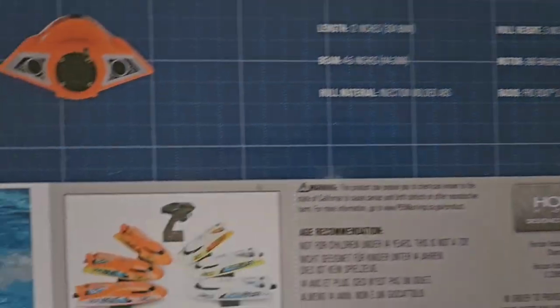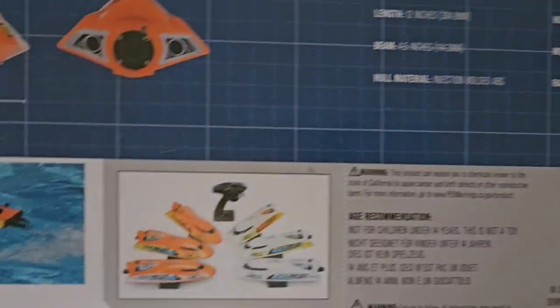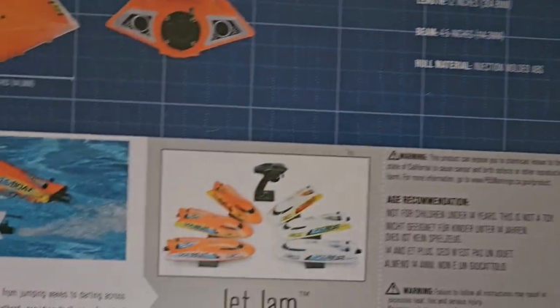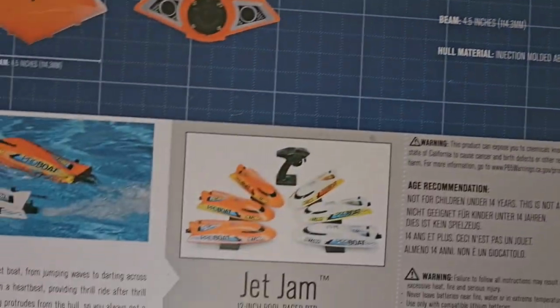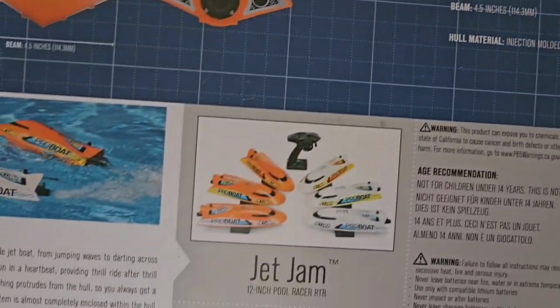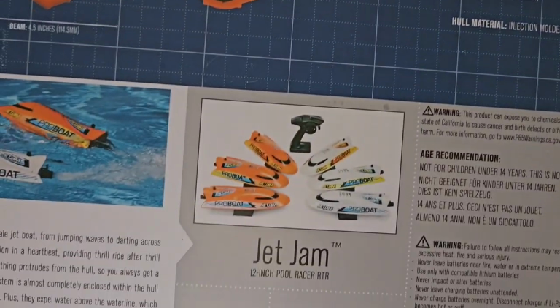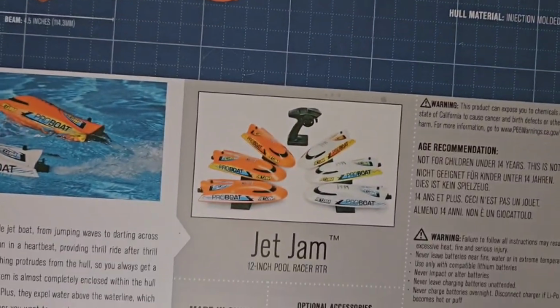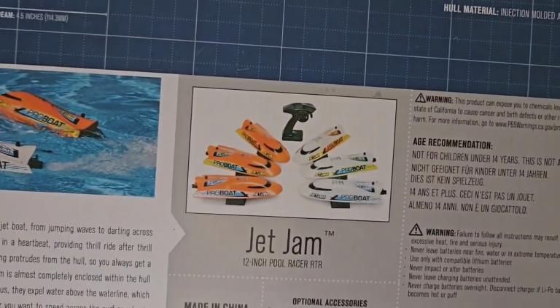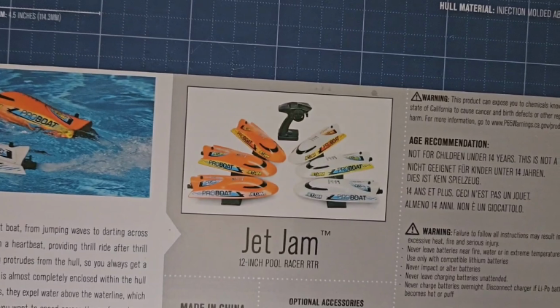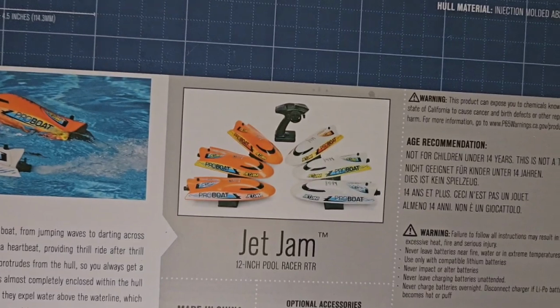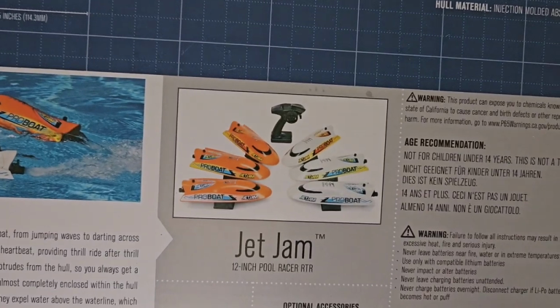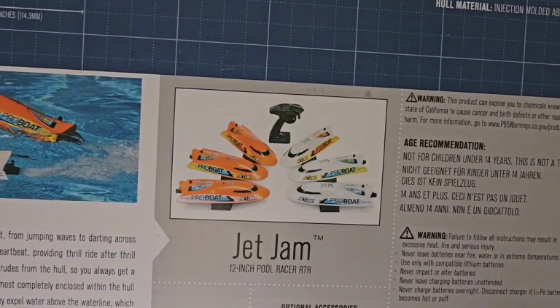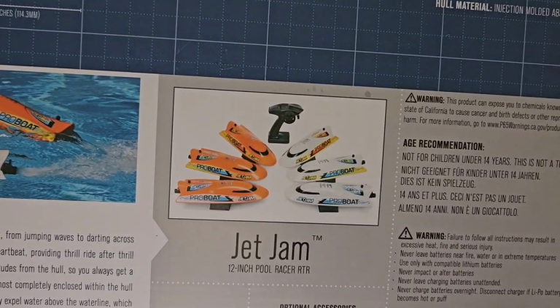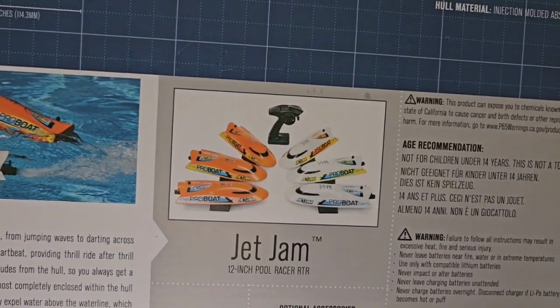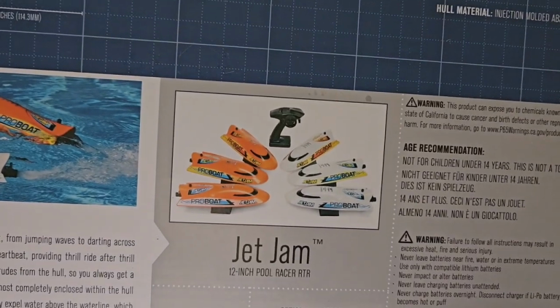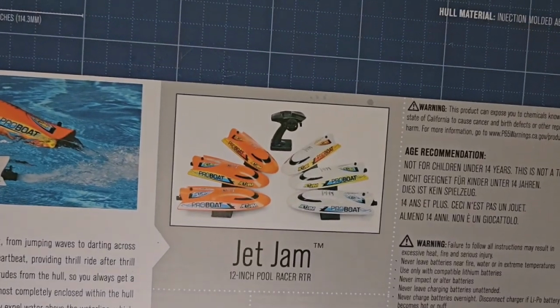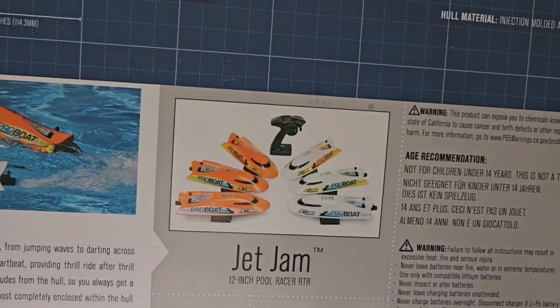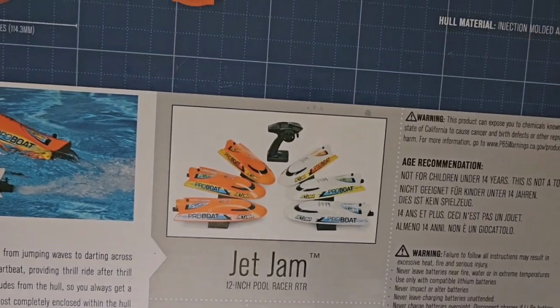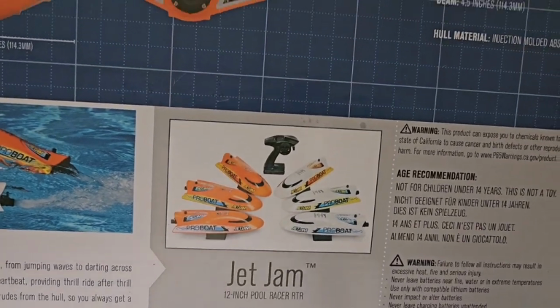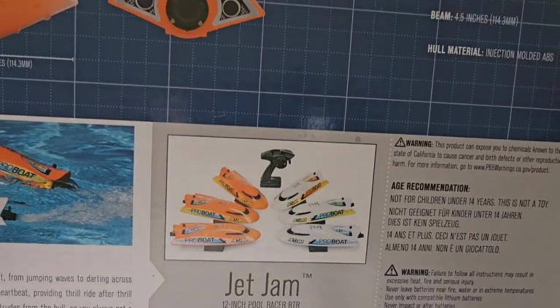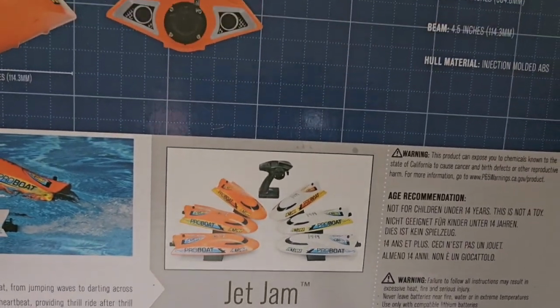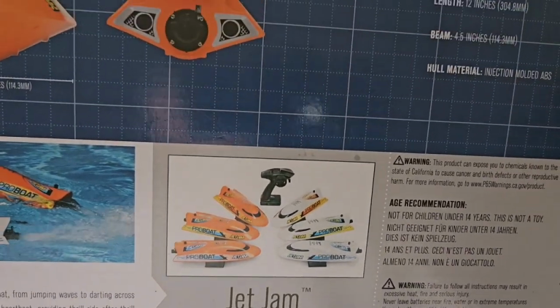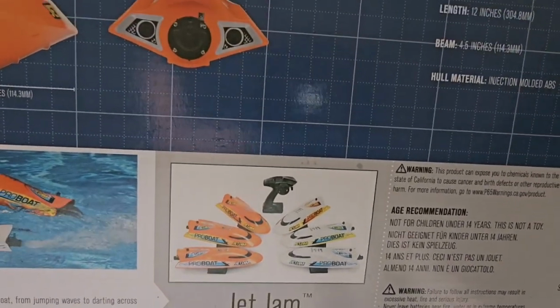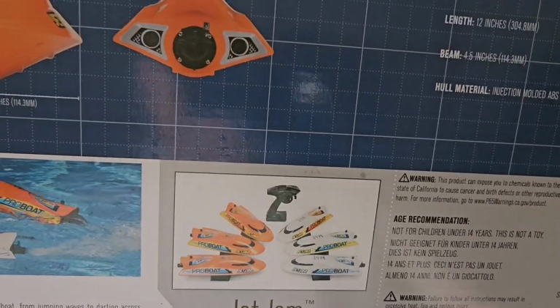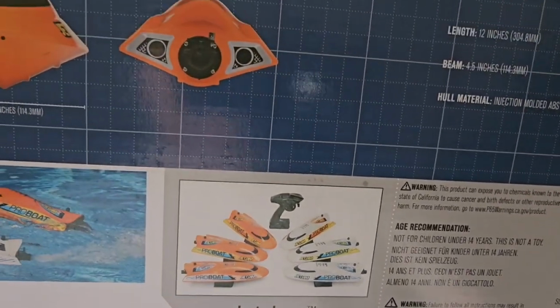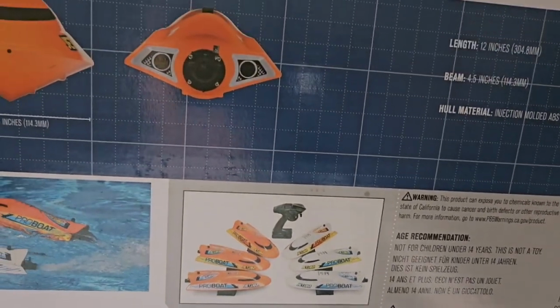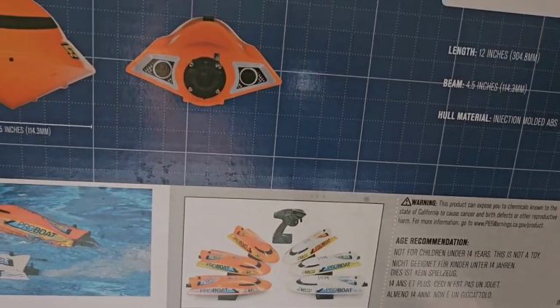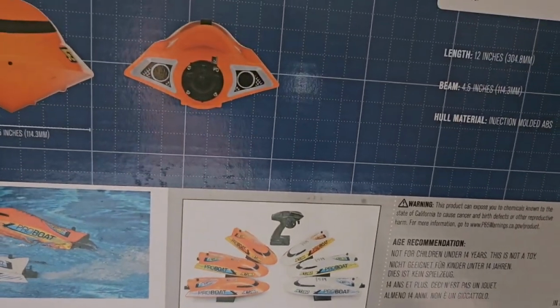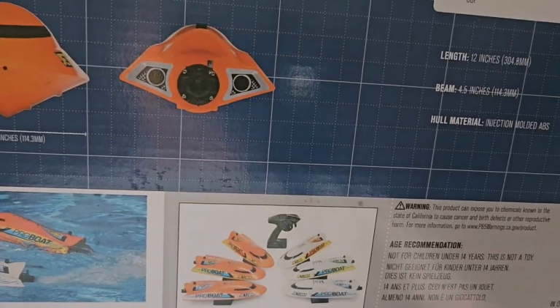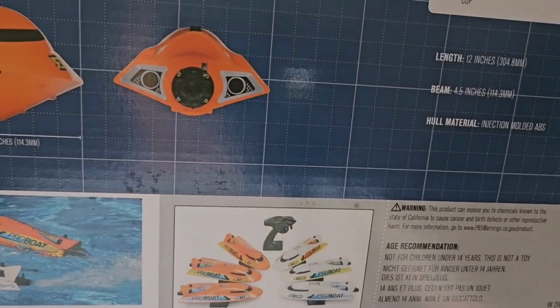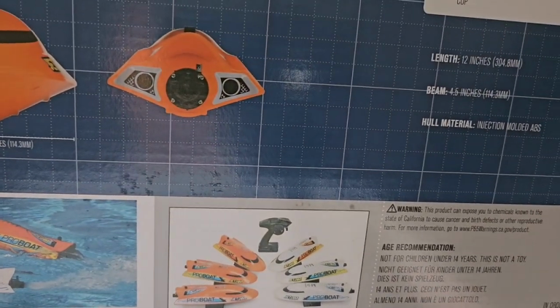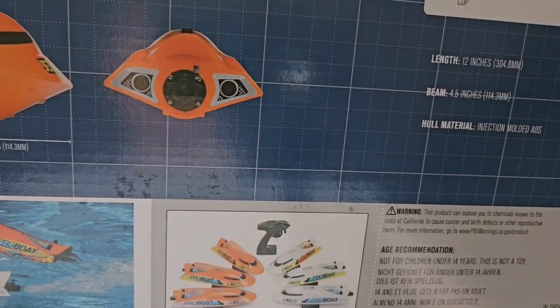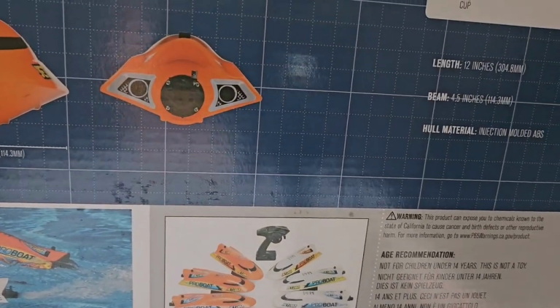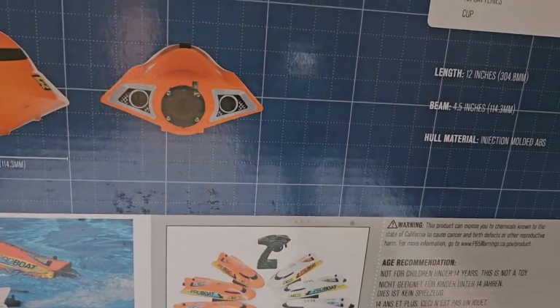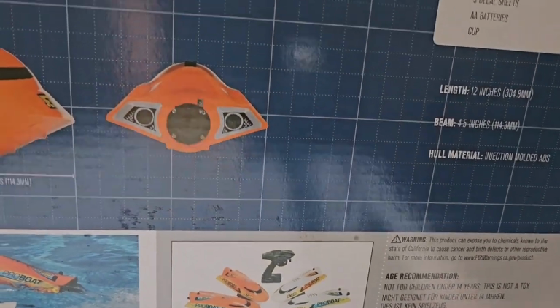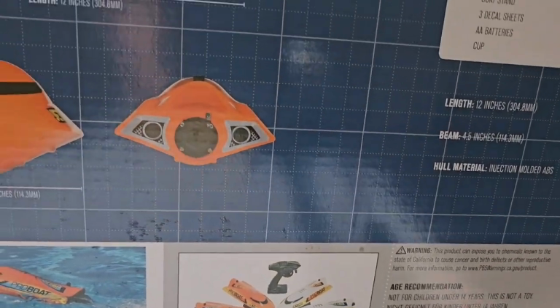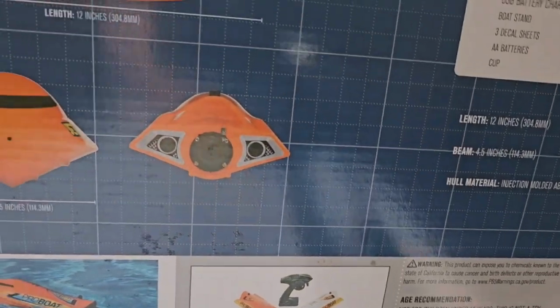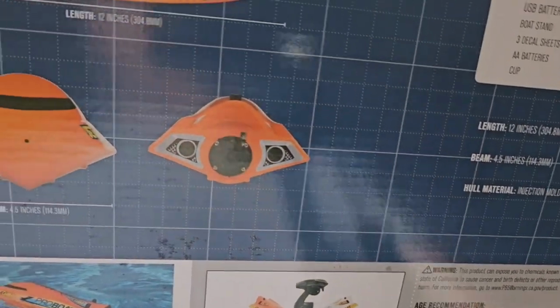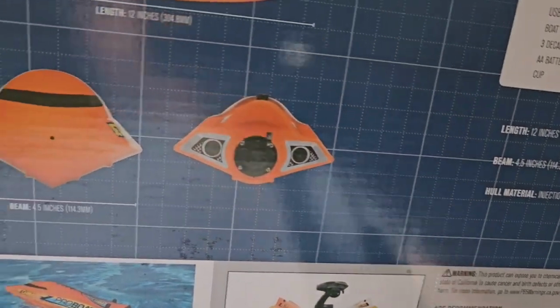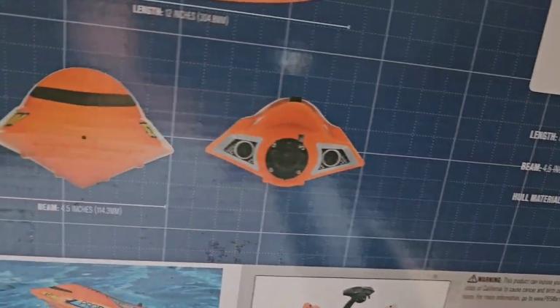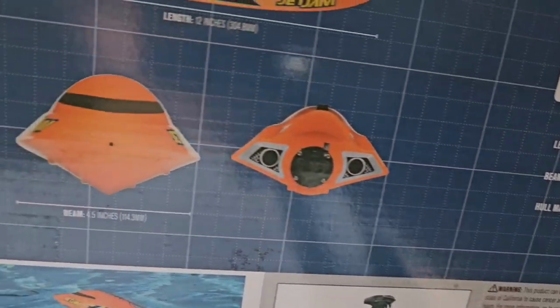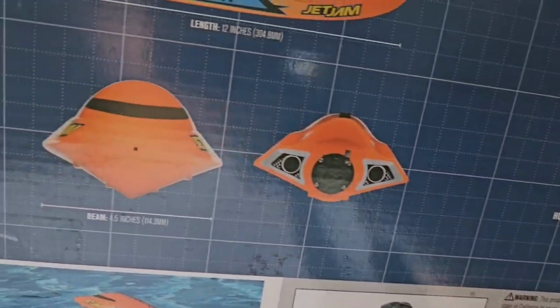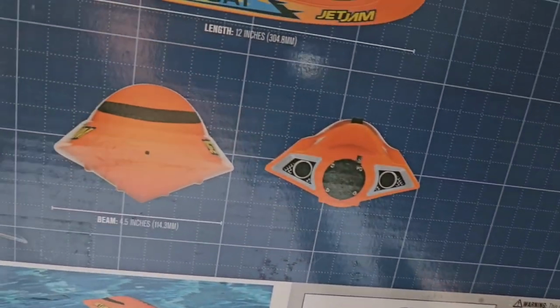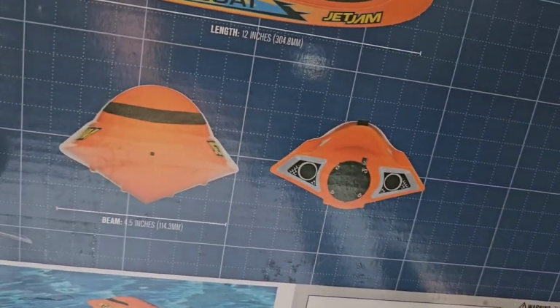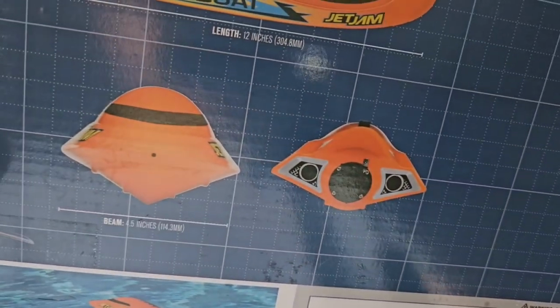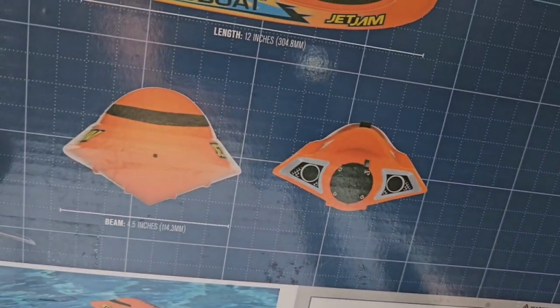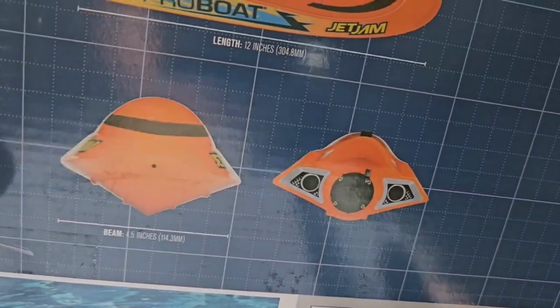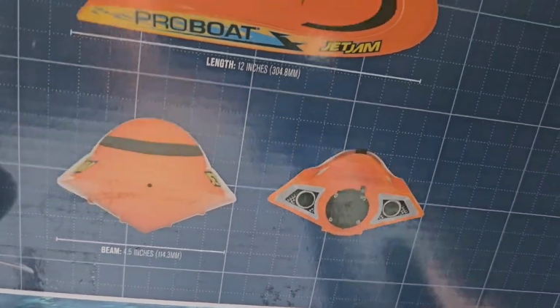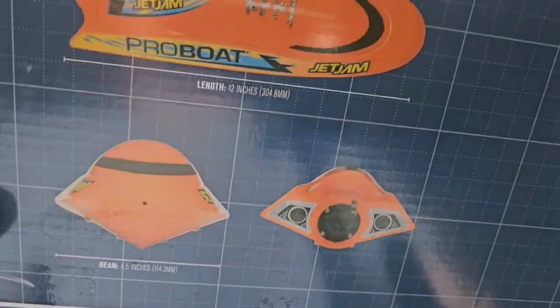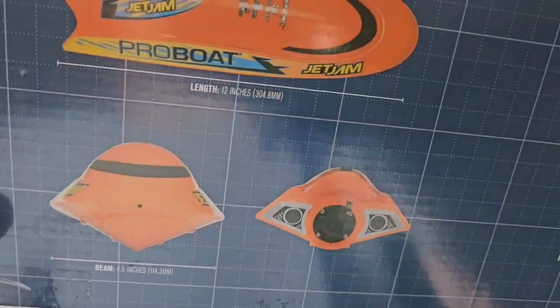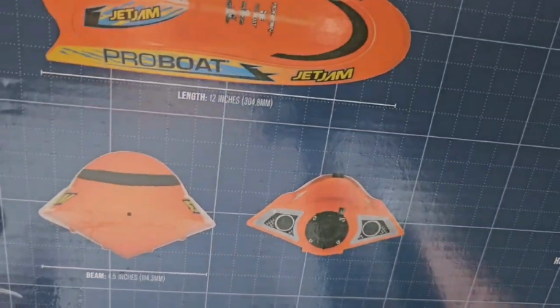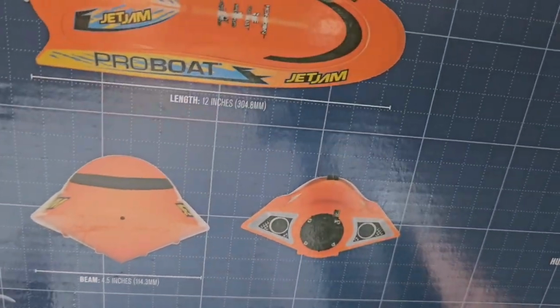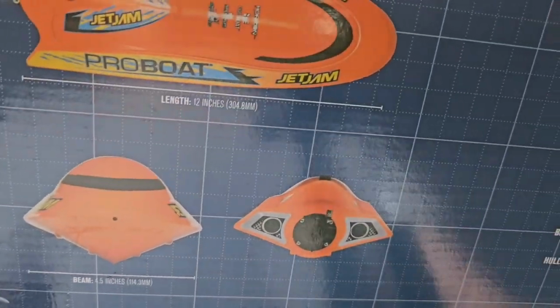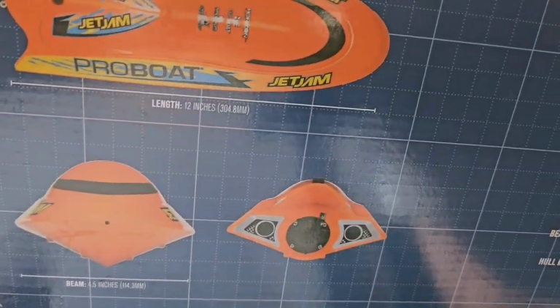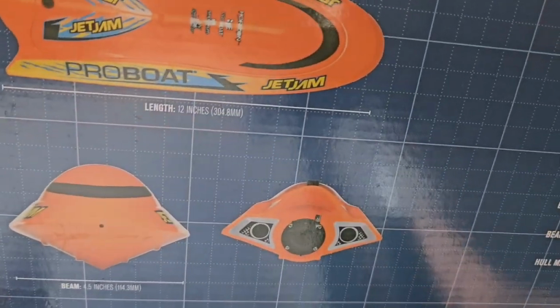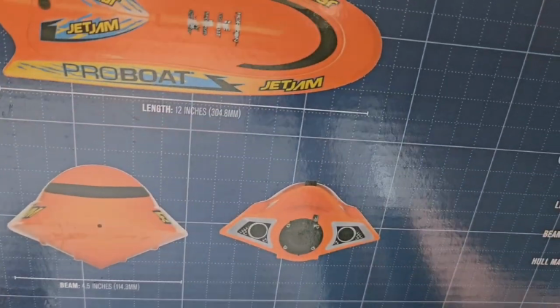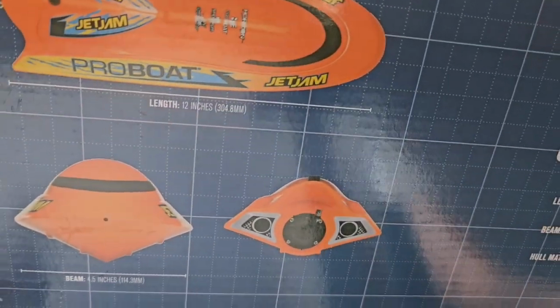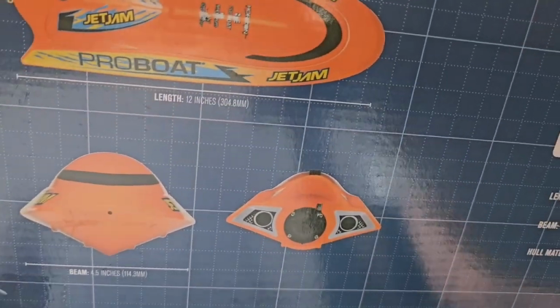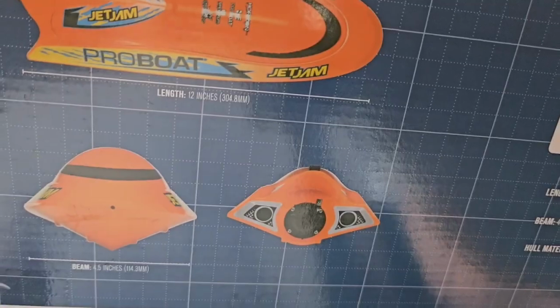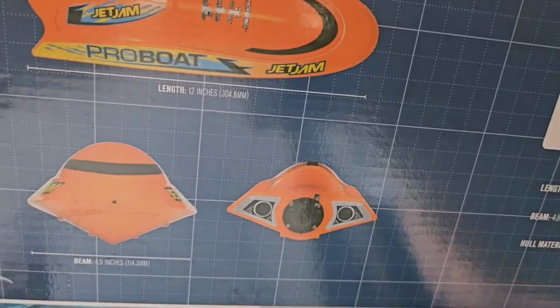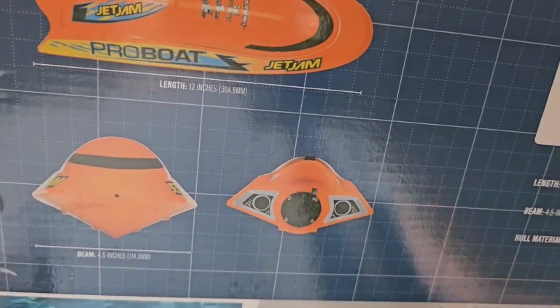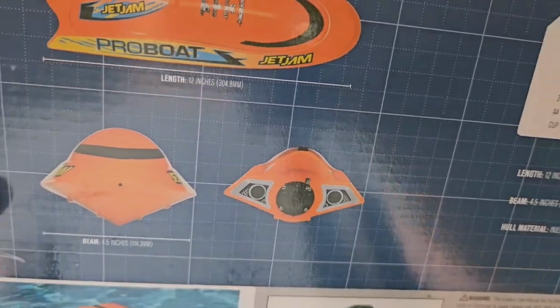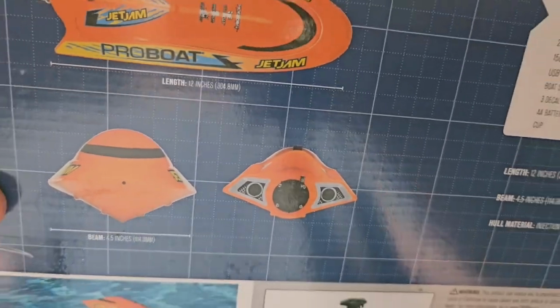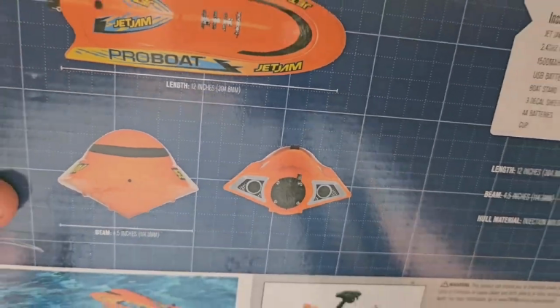You can get it in two different colors — orange or white. I believe this one's orange, and there's what it kind of looks like from the outside.